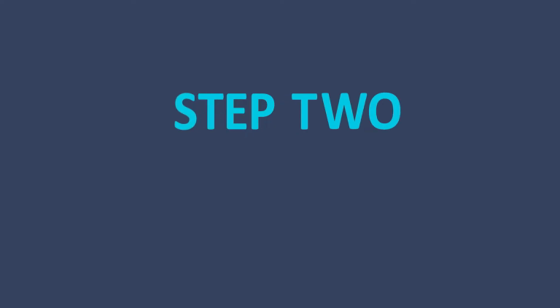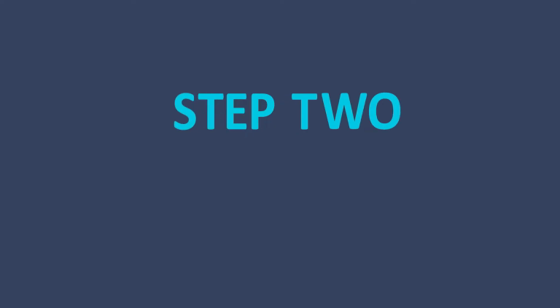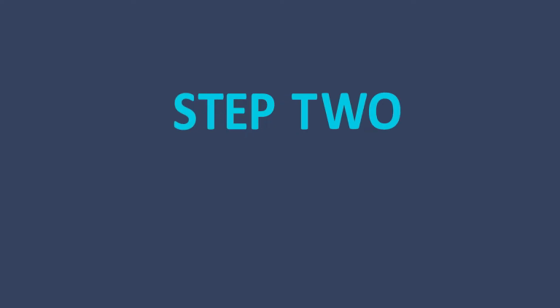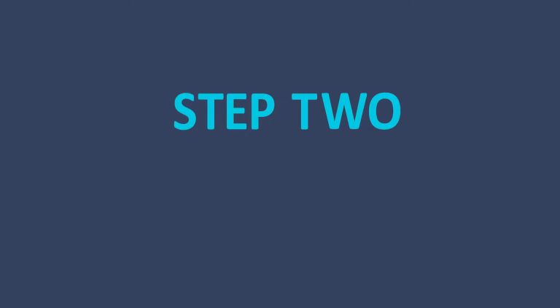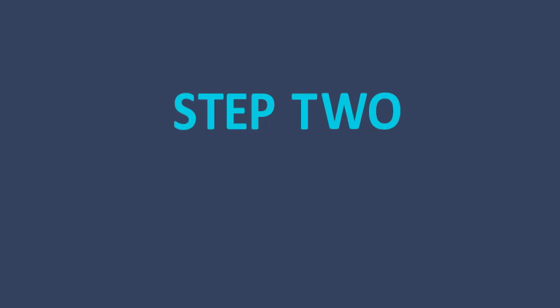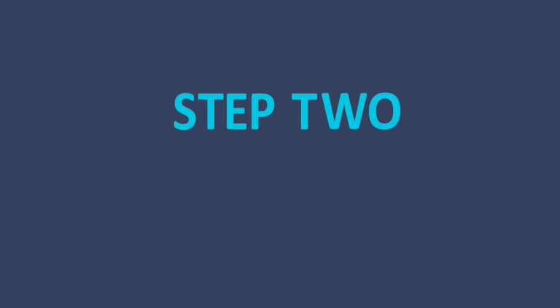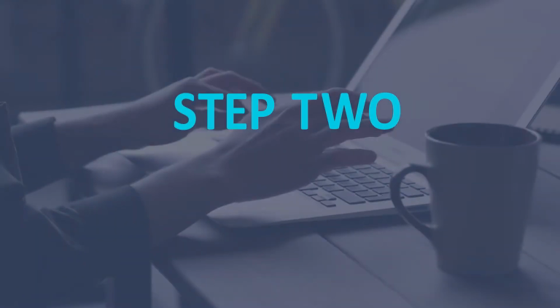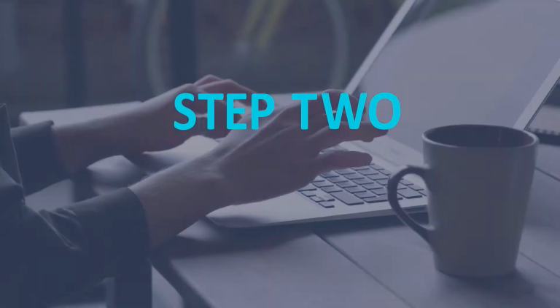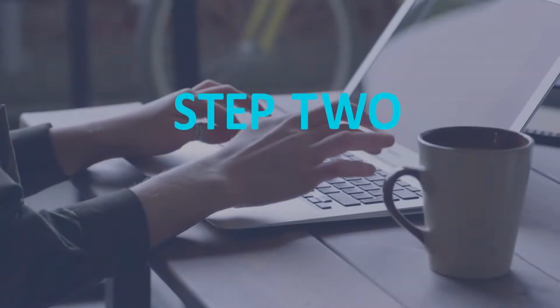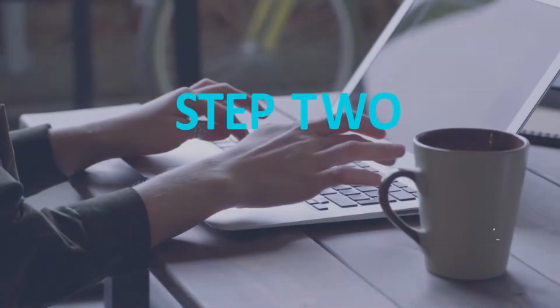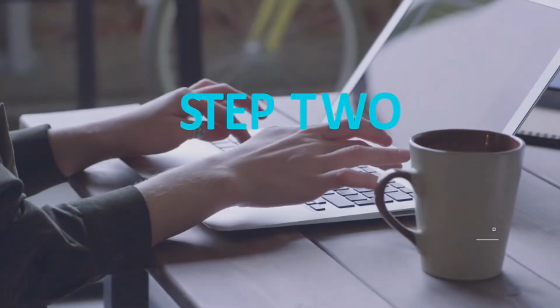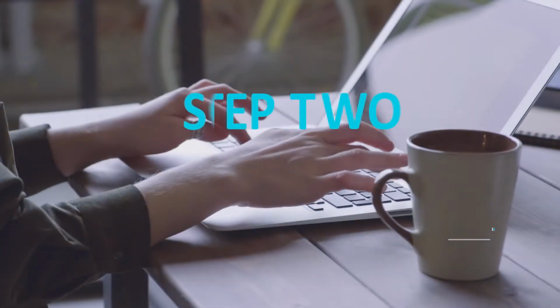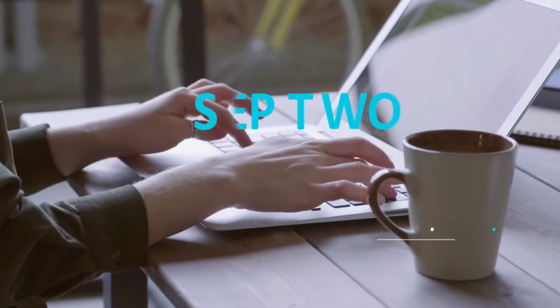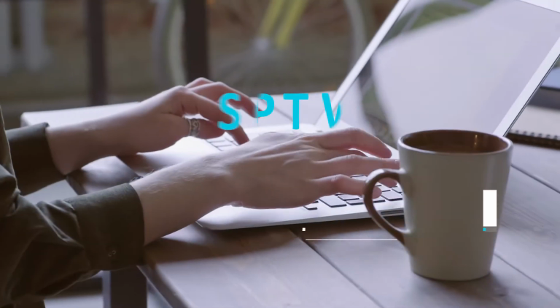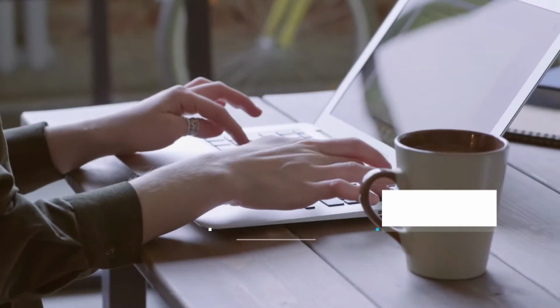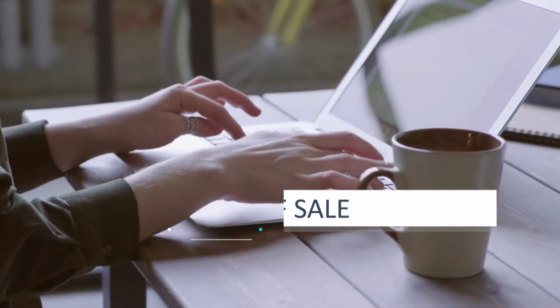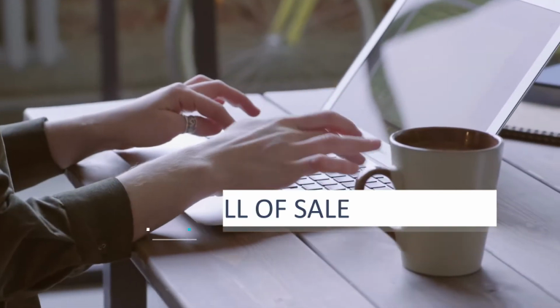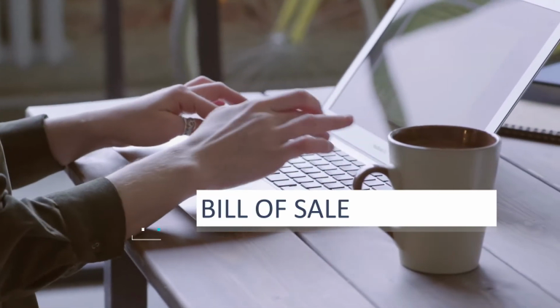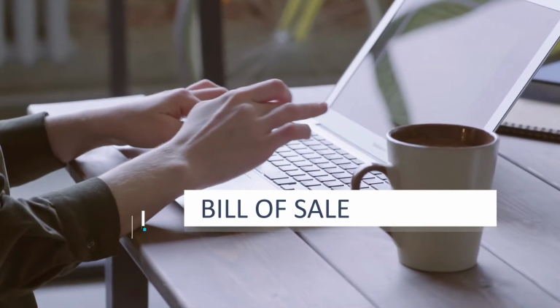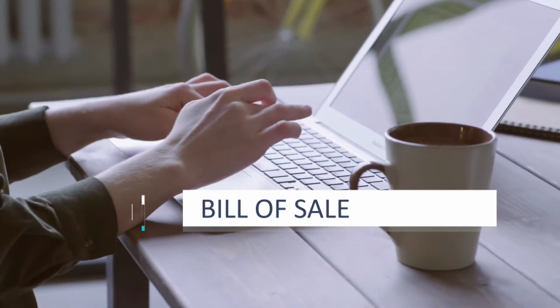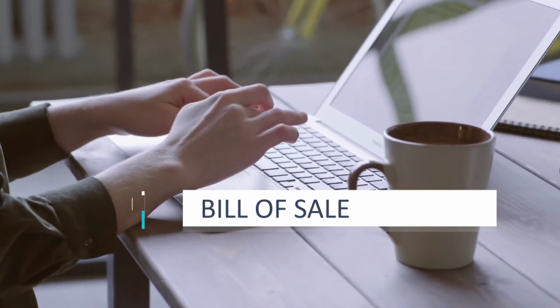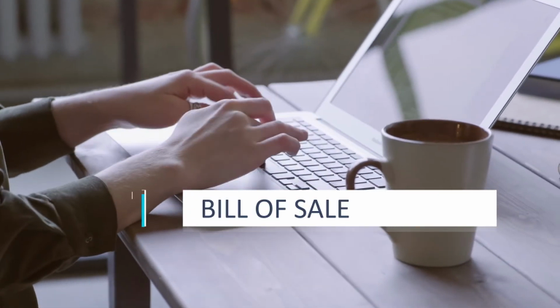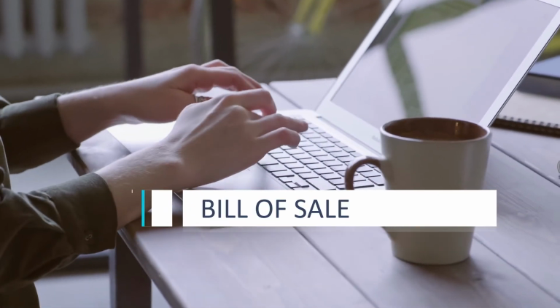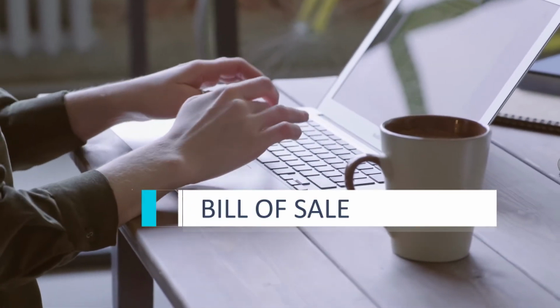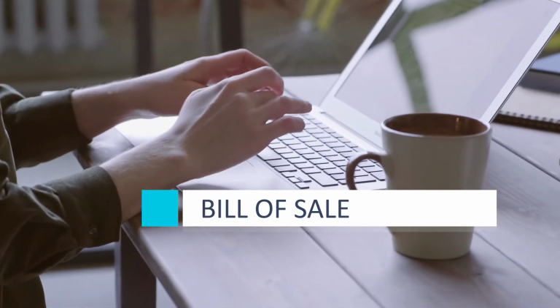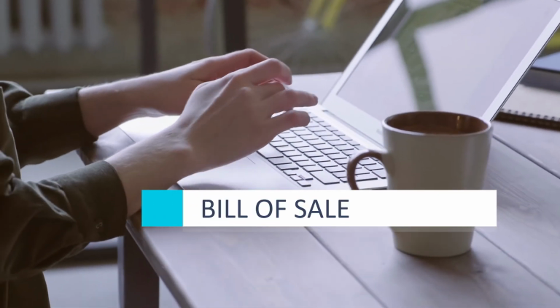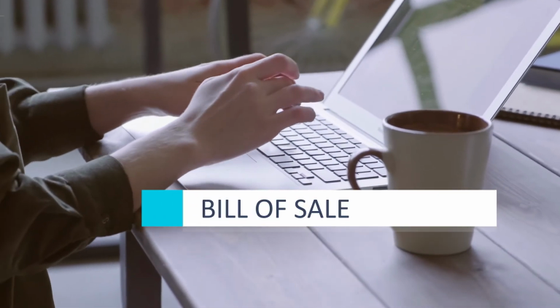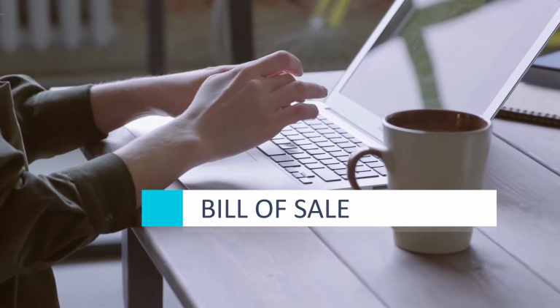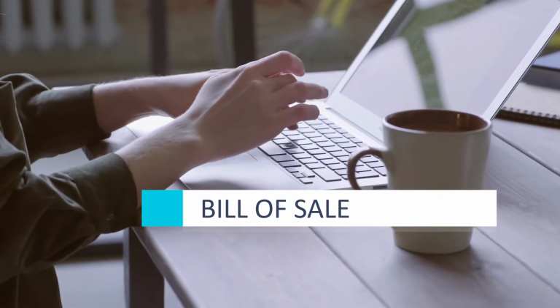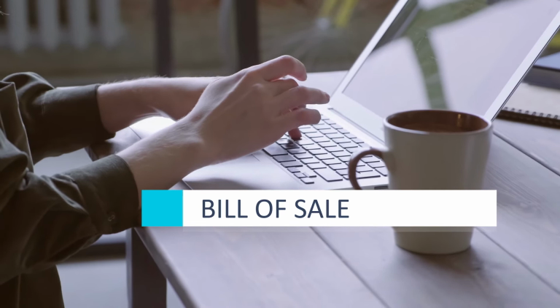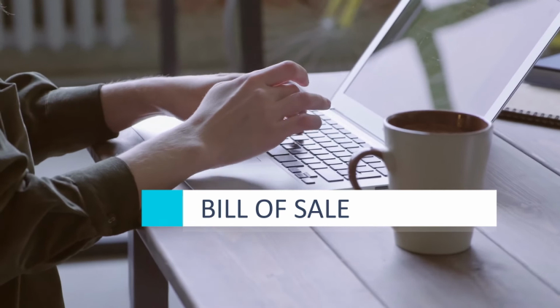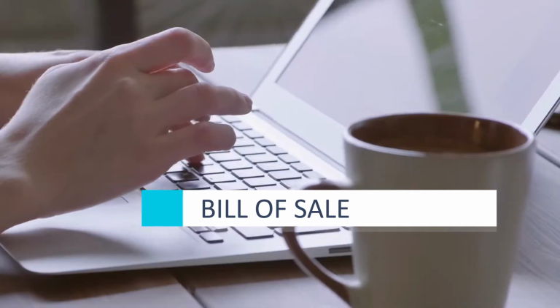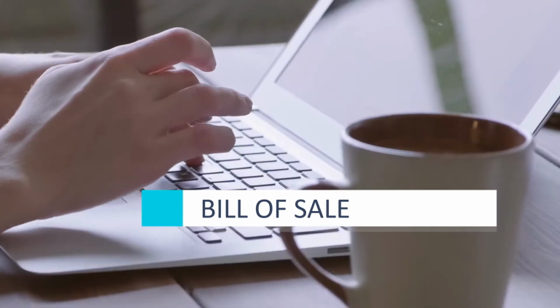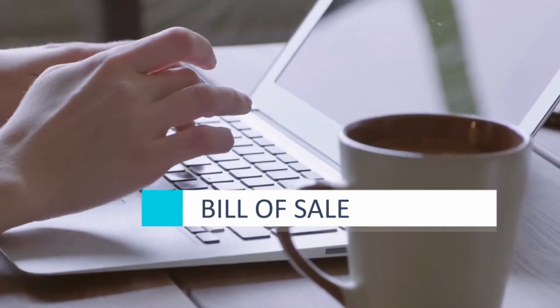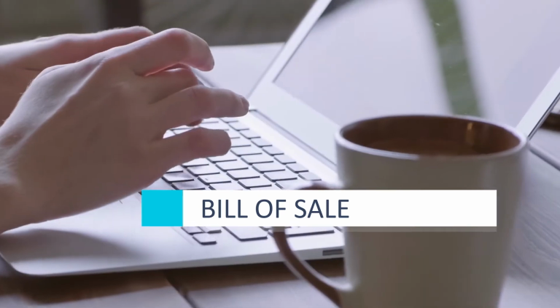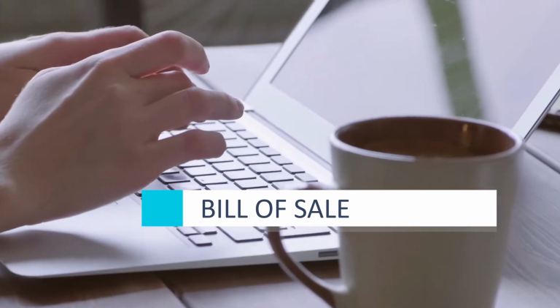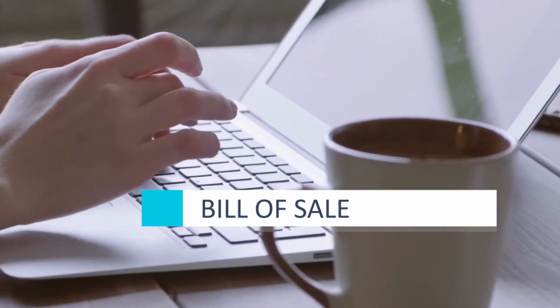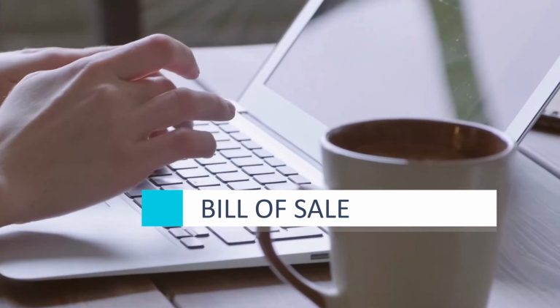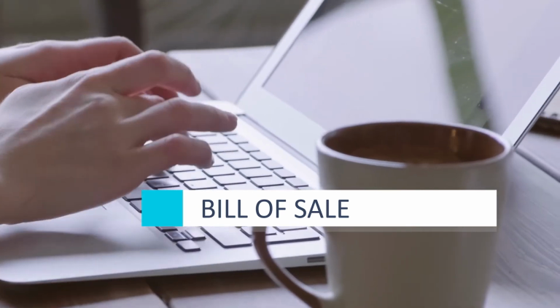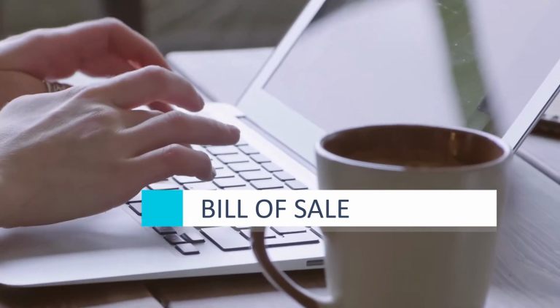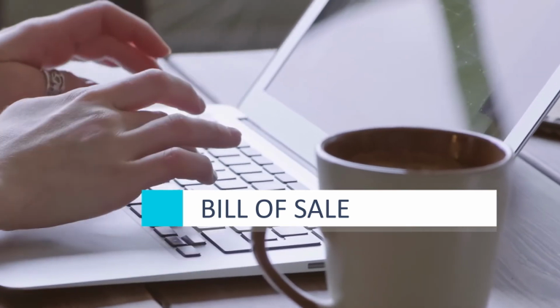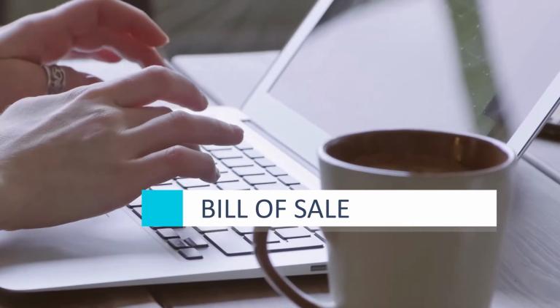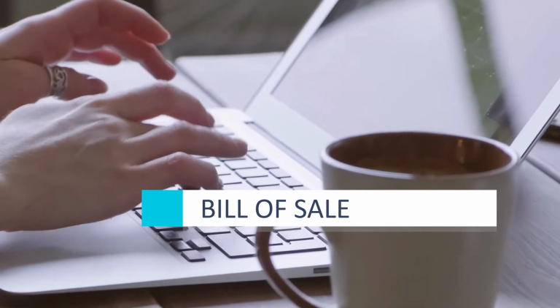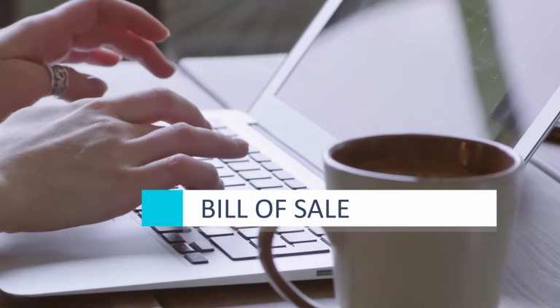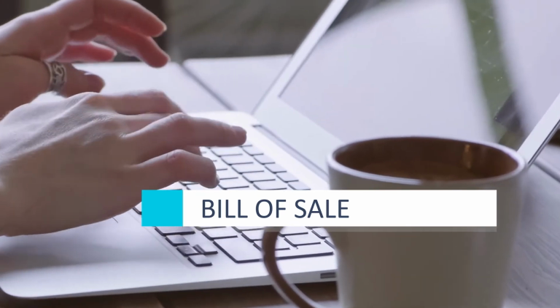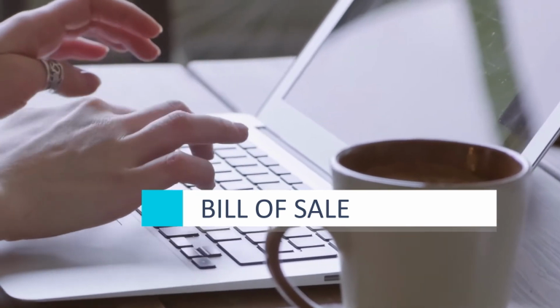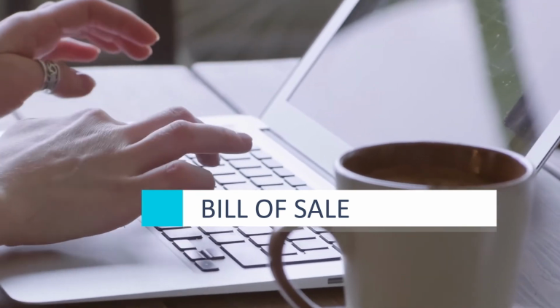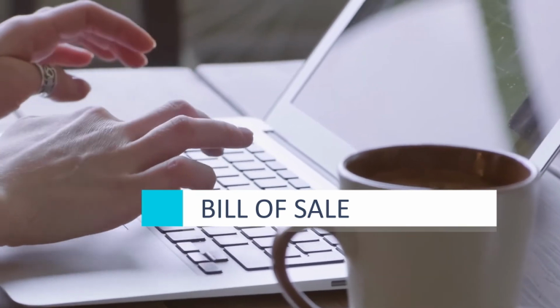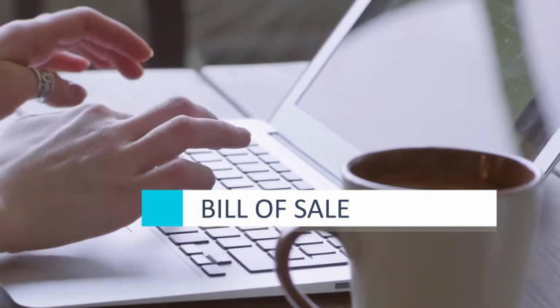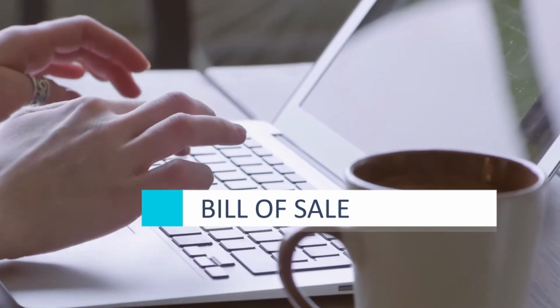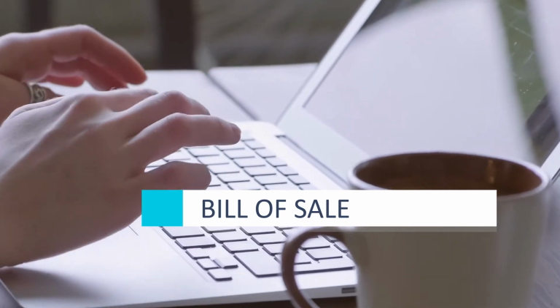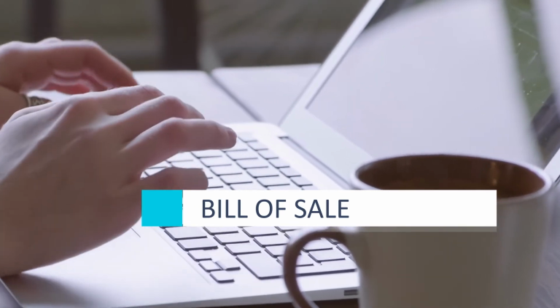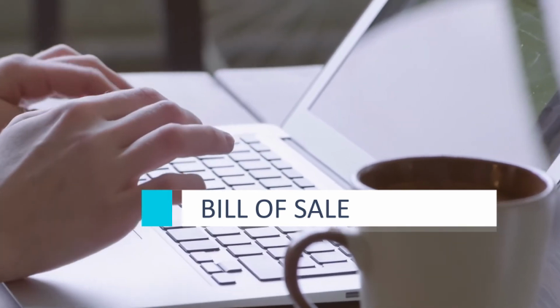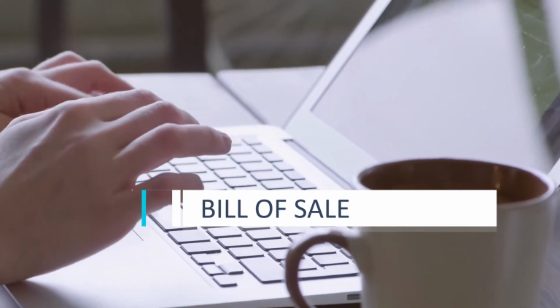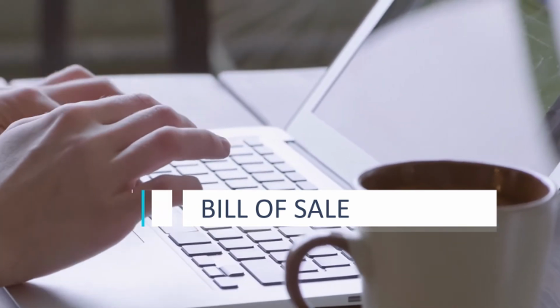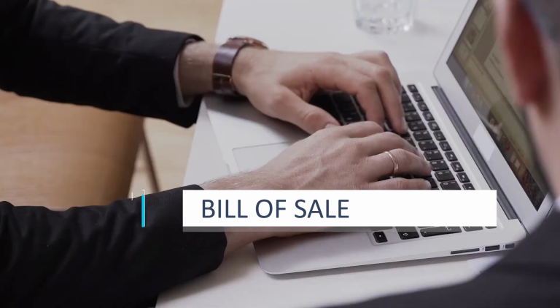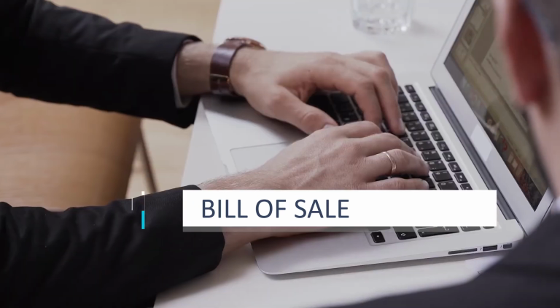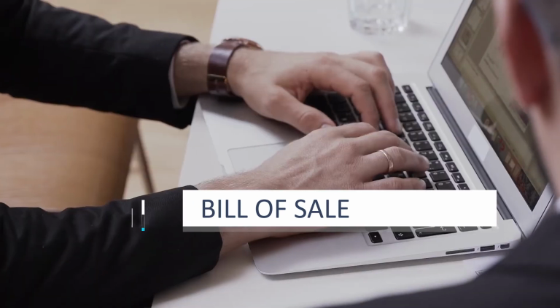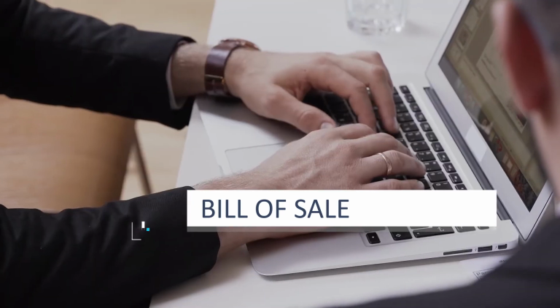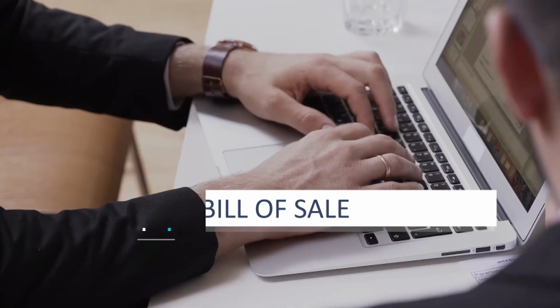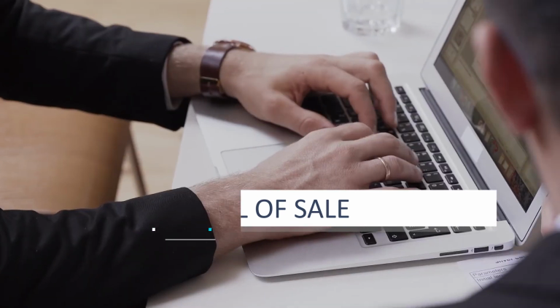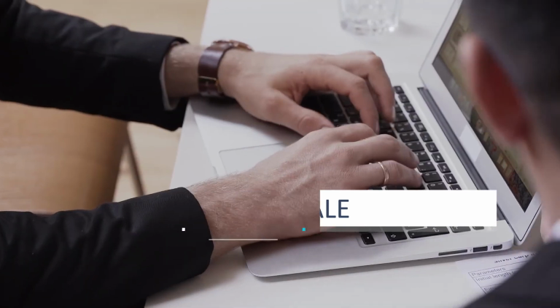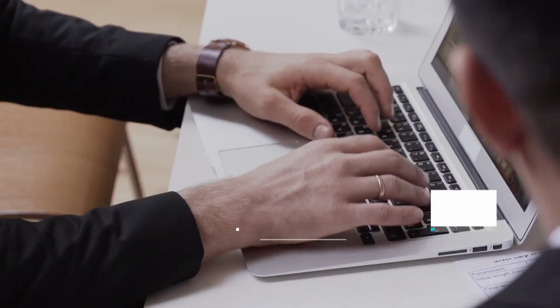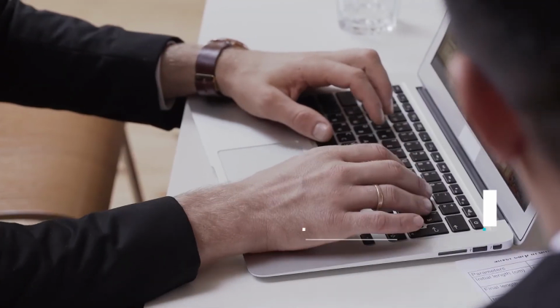After you have a serious buyer, the next step is to fill out a bill of sale. This state doesn't actually require one, but it's a good idea to have just in case.